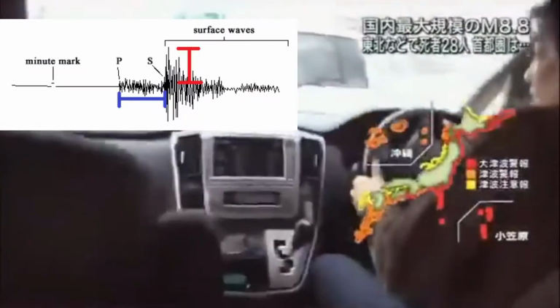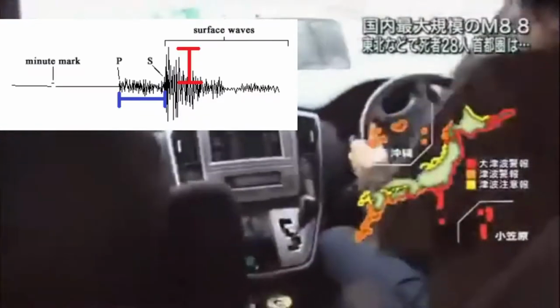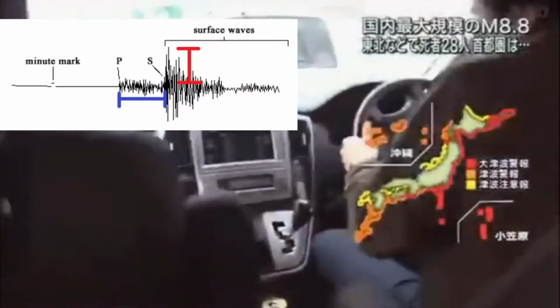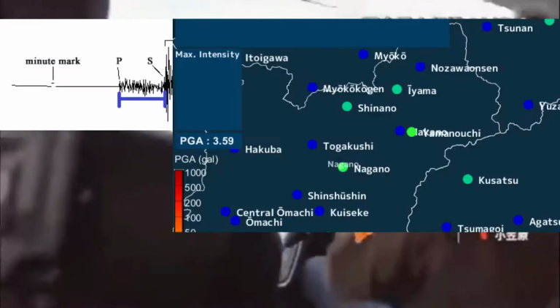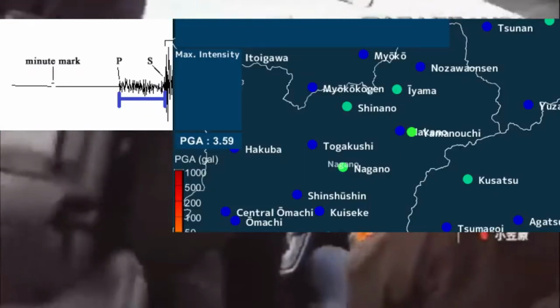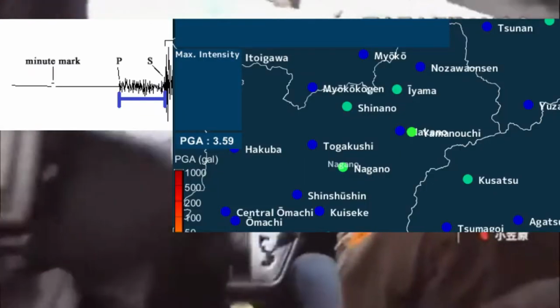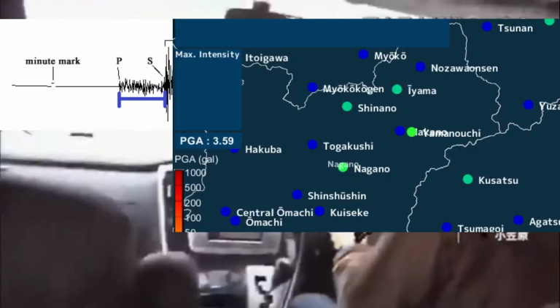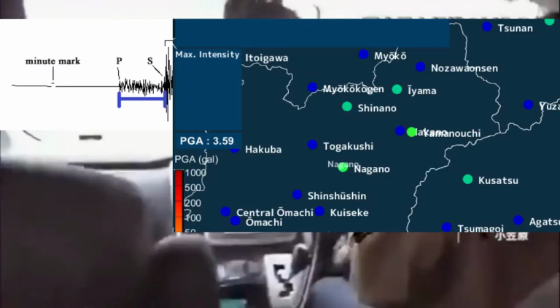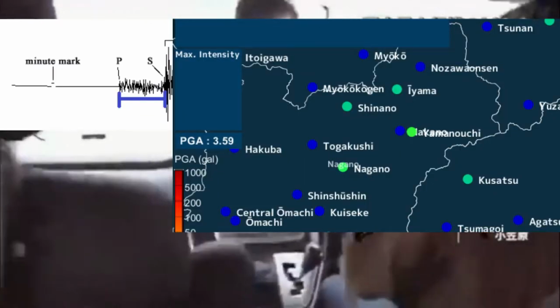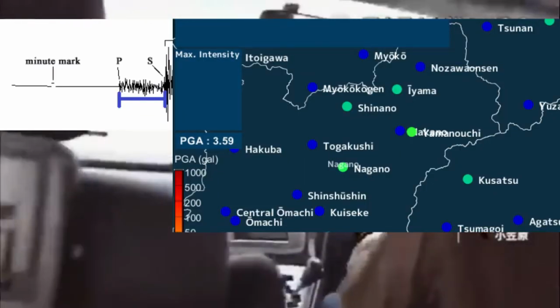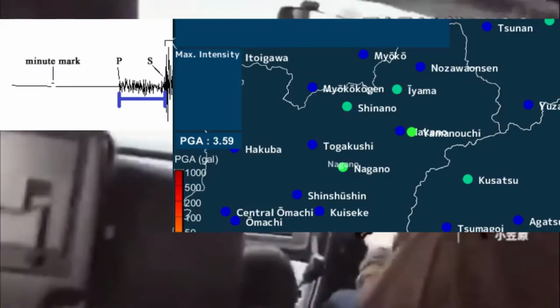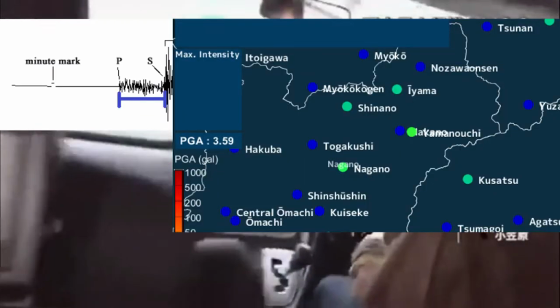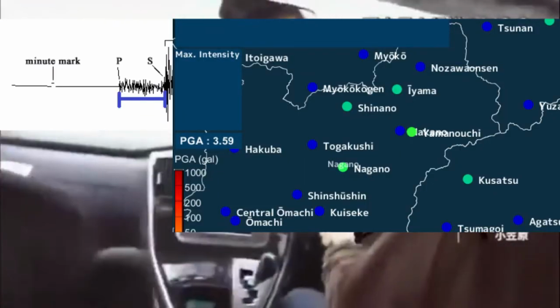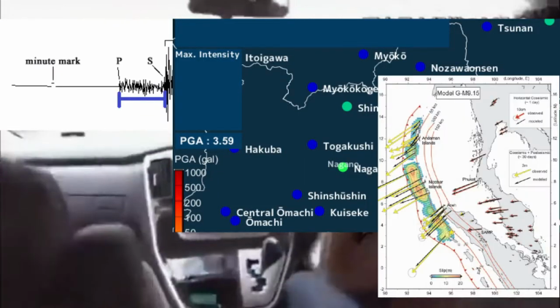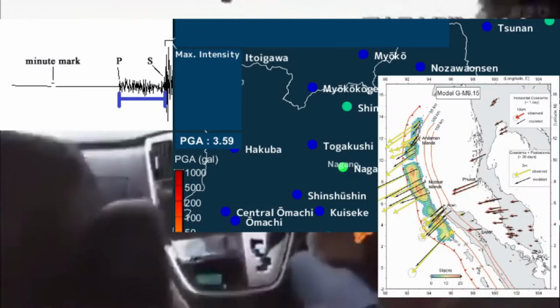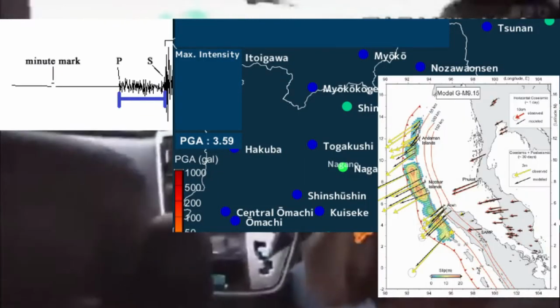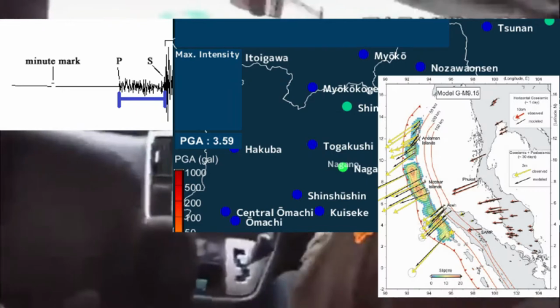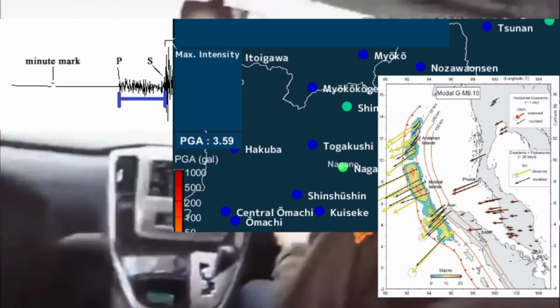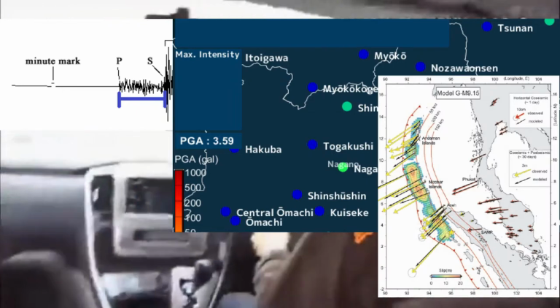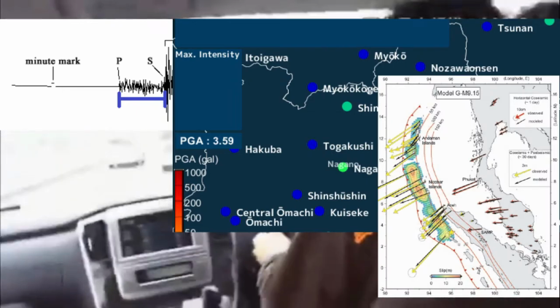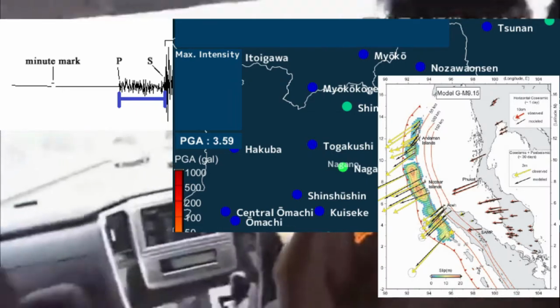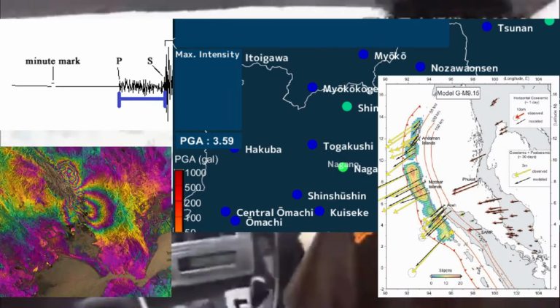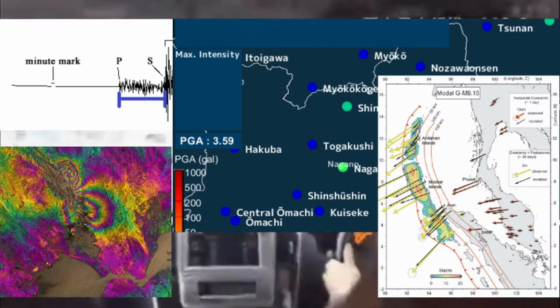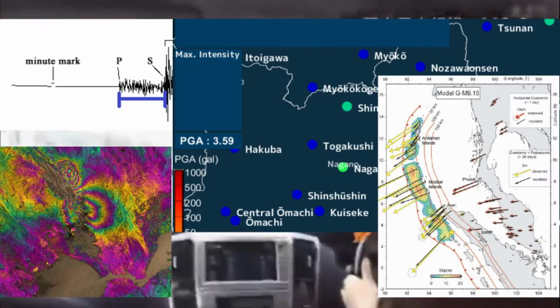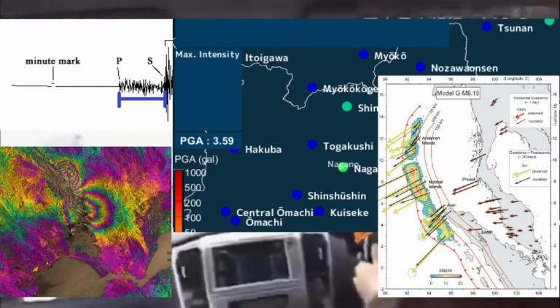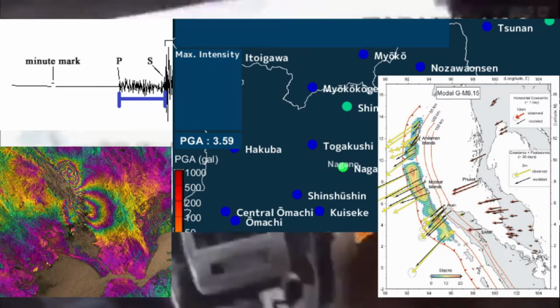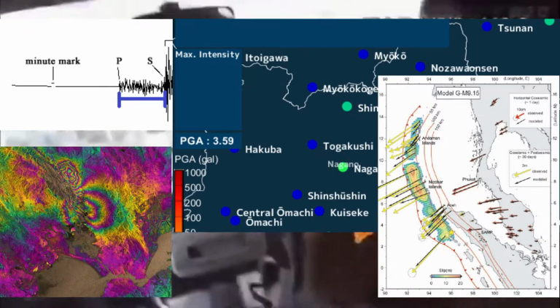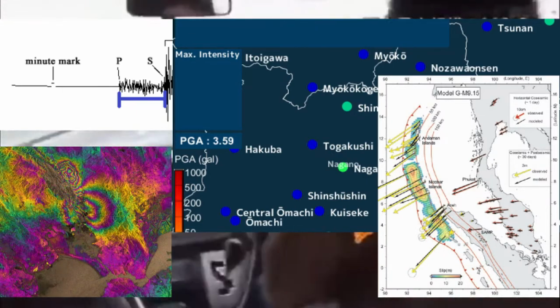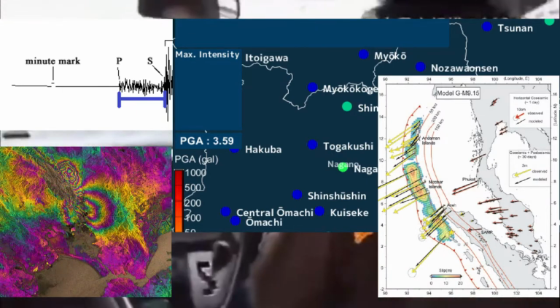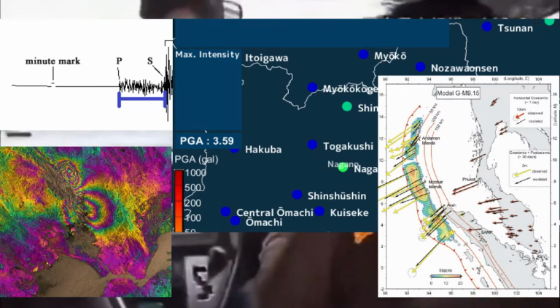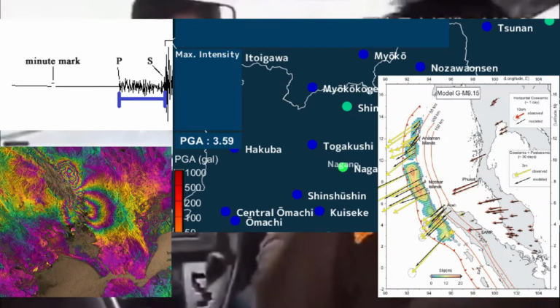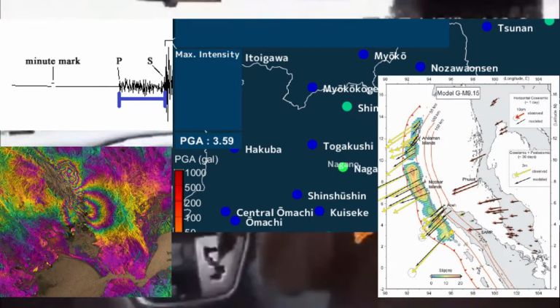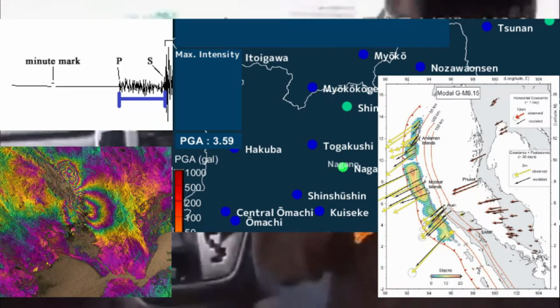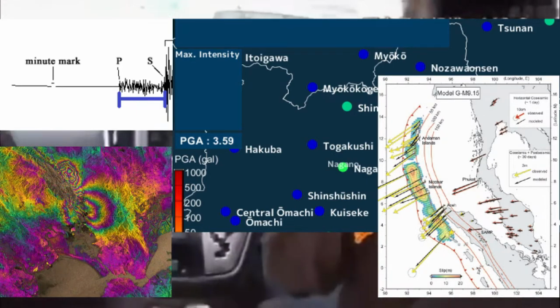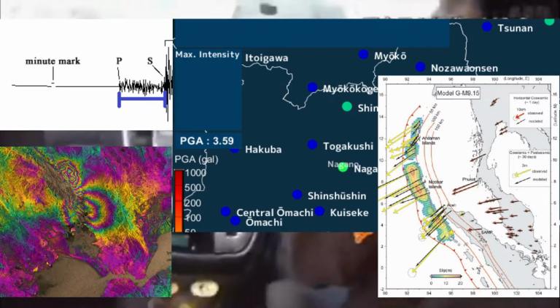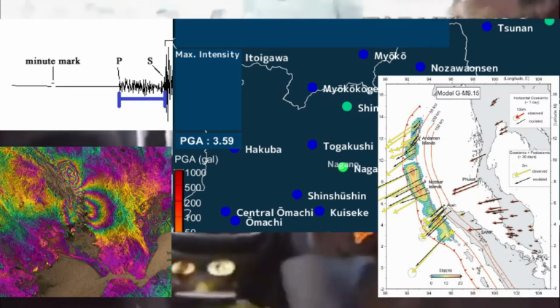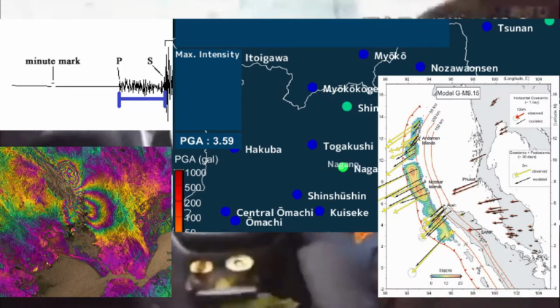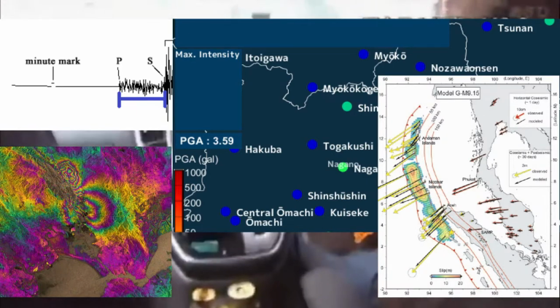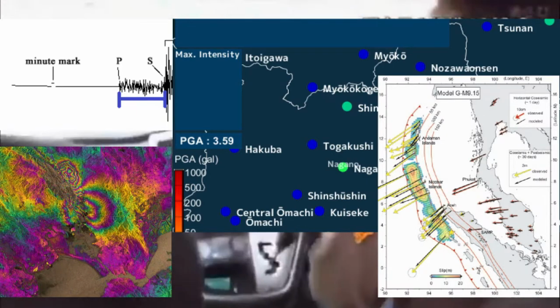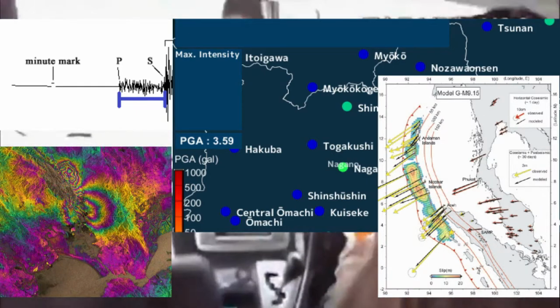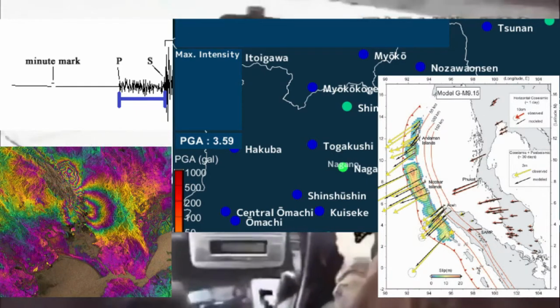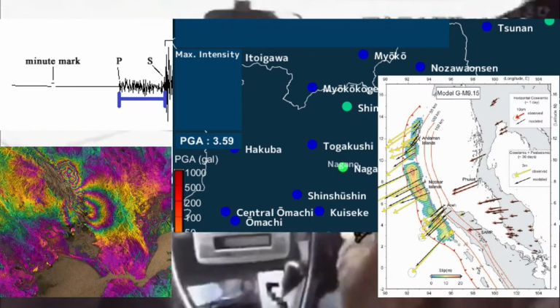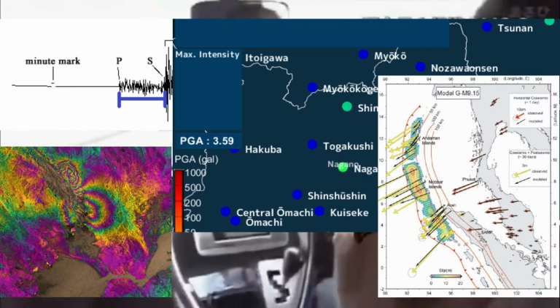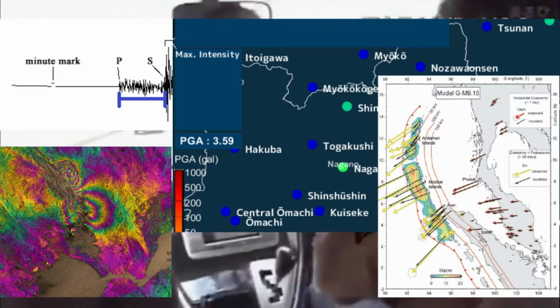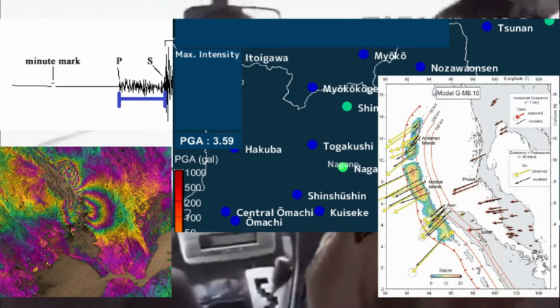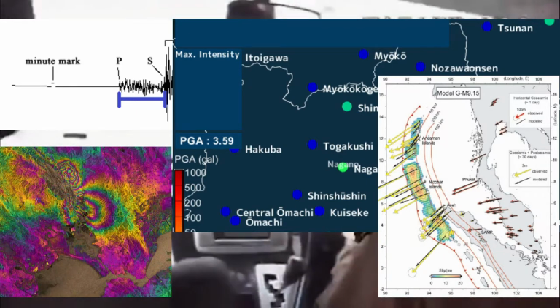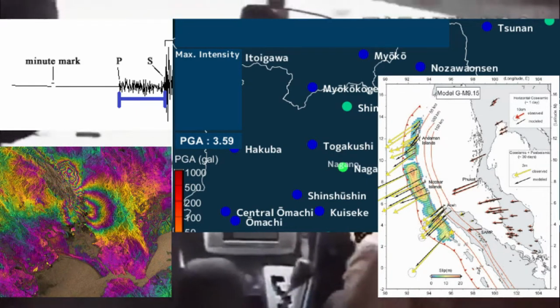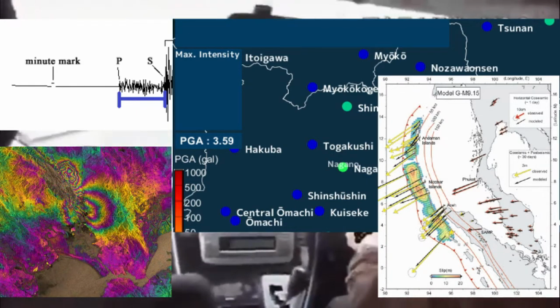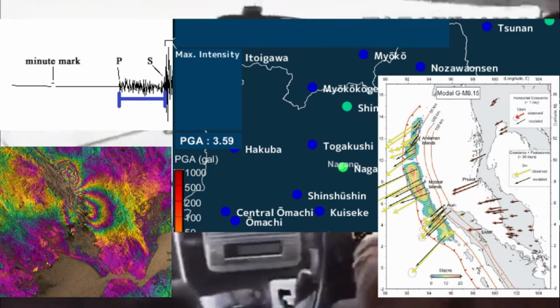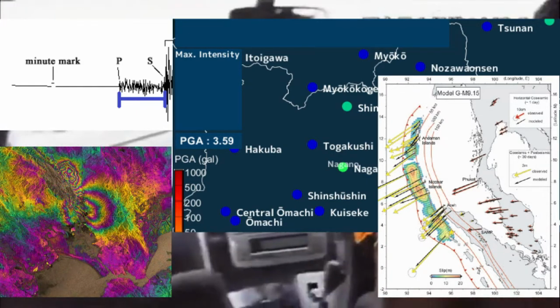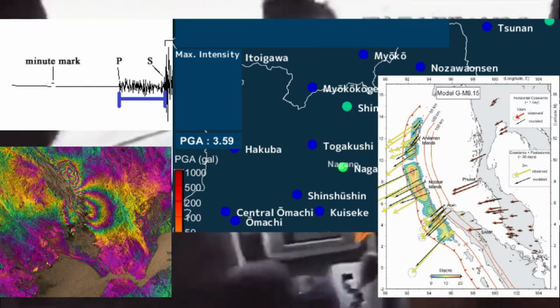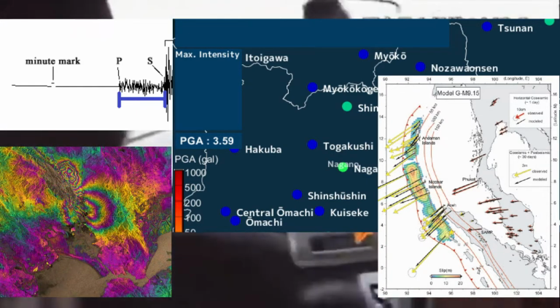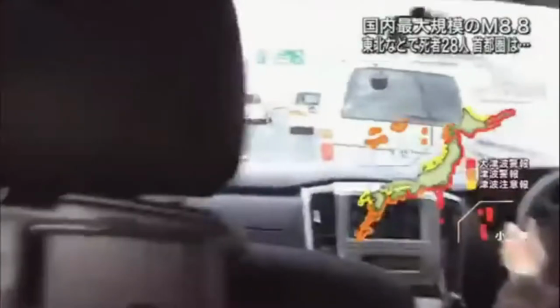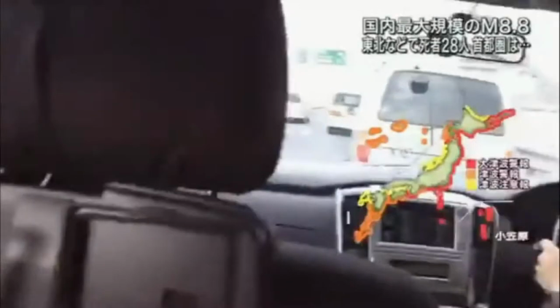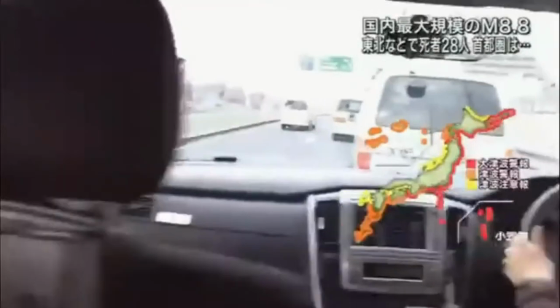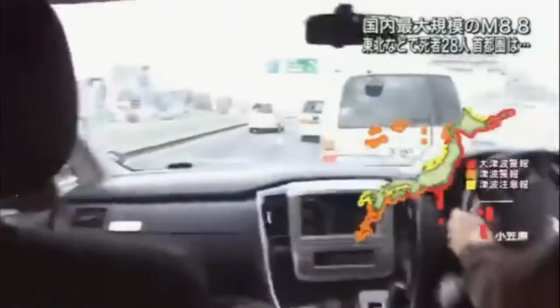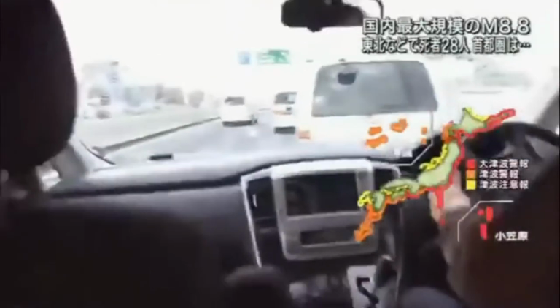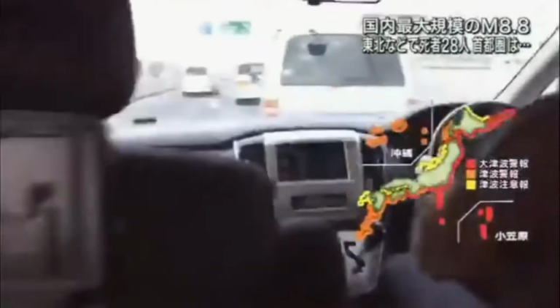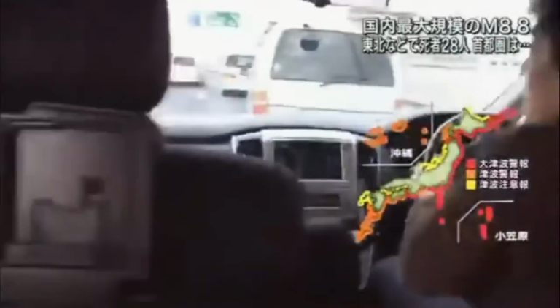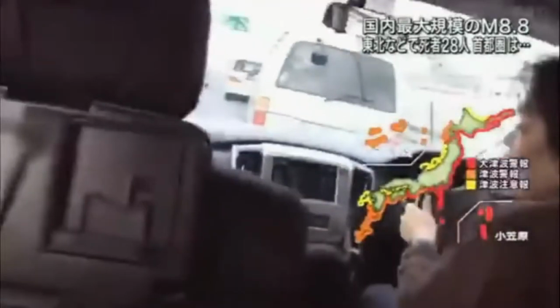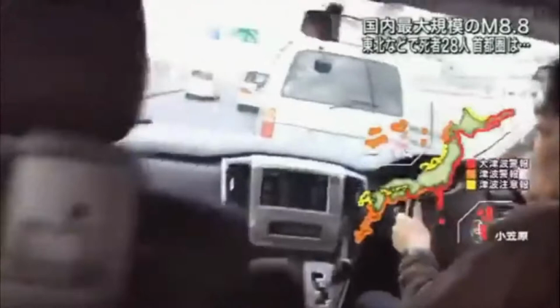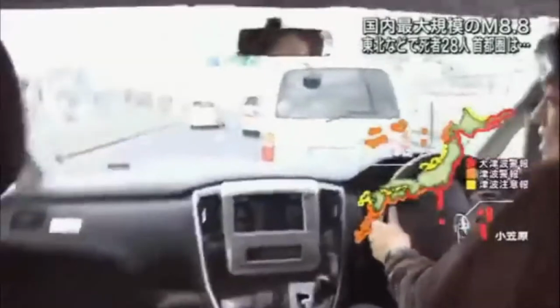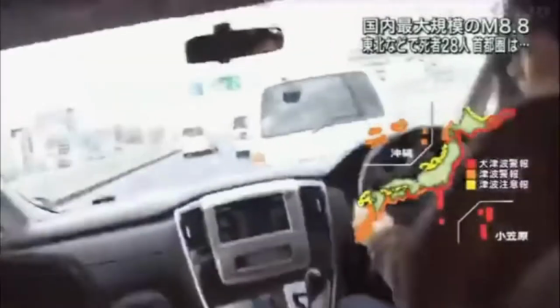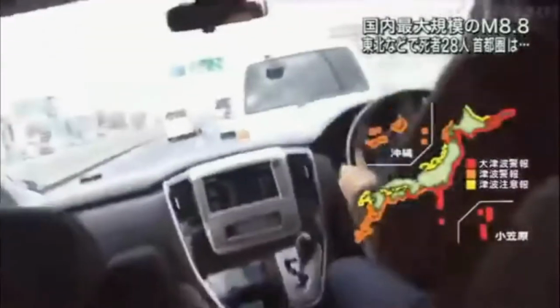Seismographs, accelerometers, GPS stations, satellite imagery, and looking at the fault in person can all provide data to calculate moment magnitude.